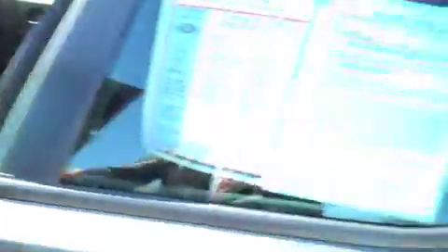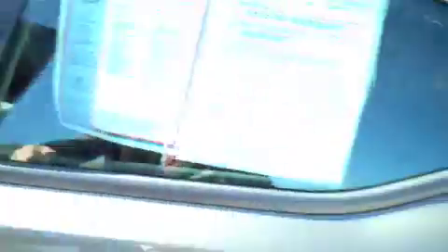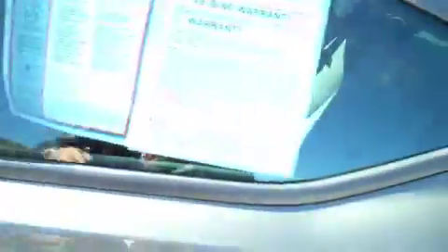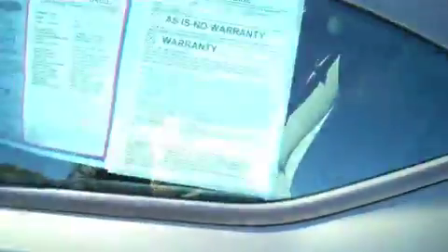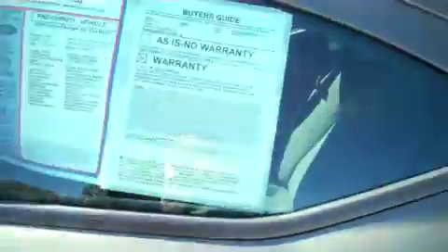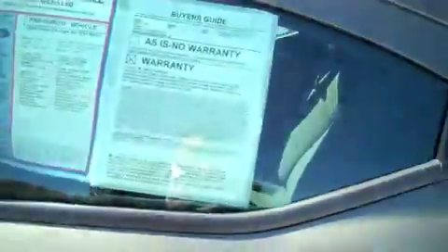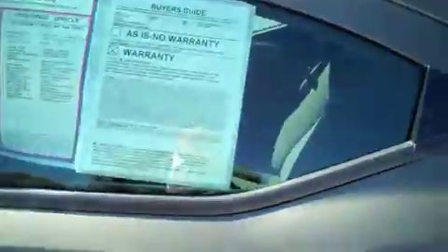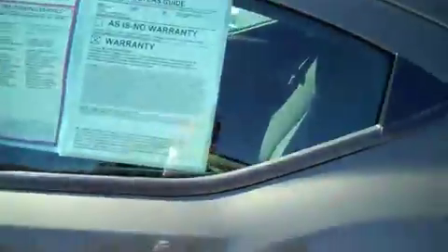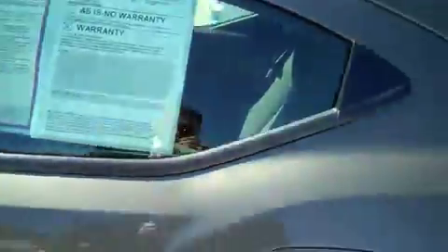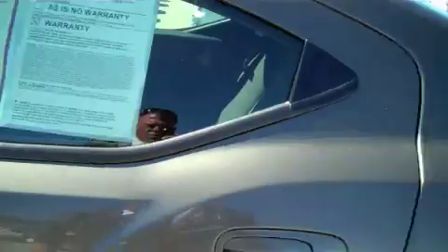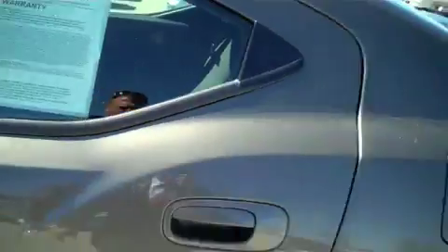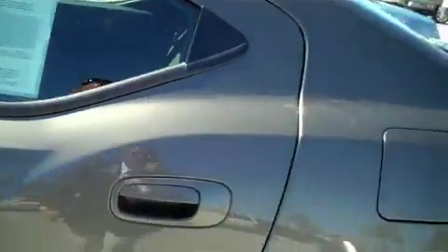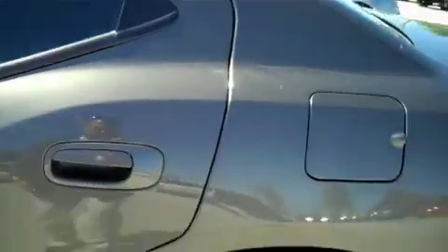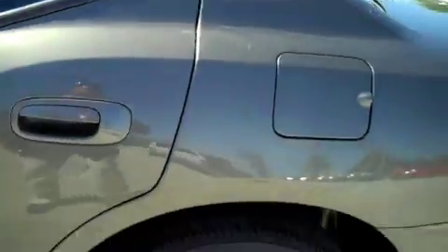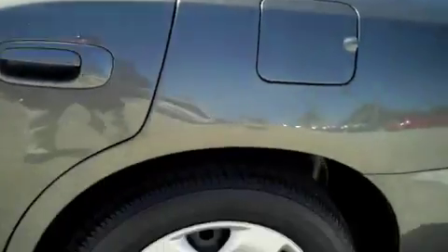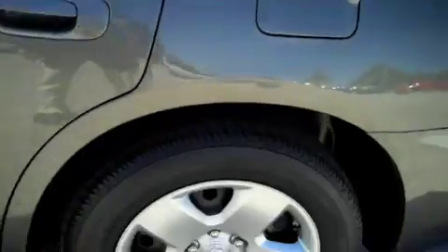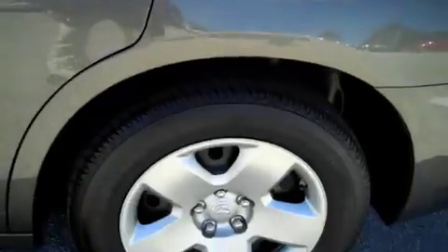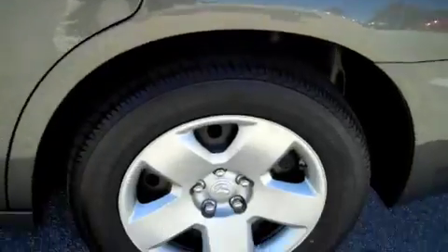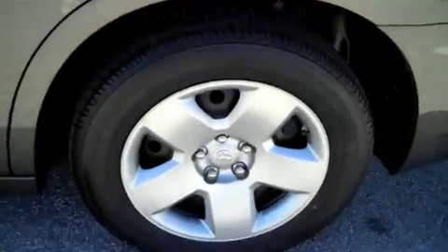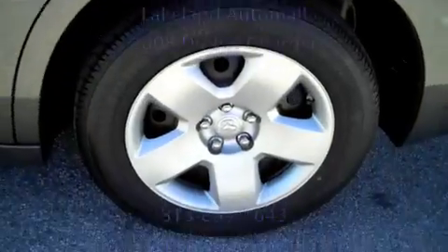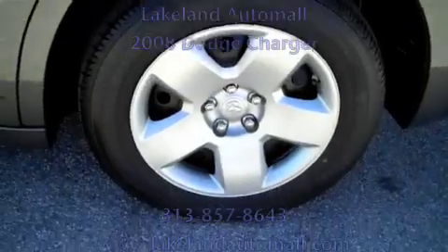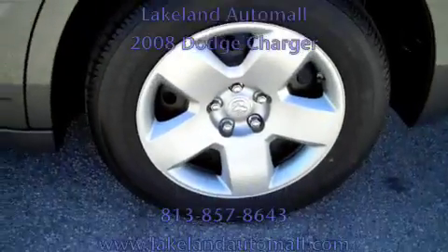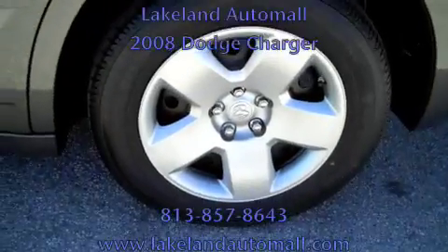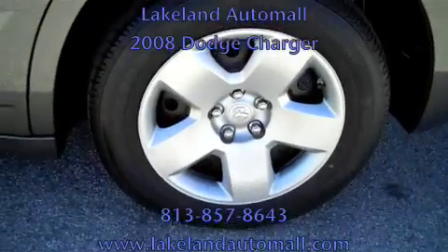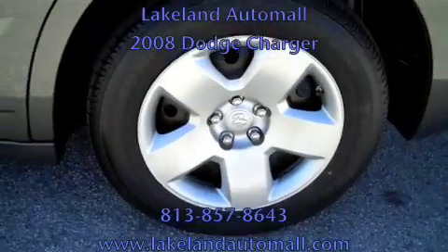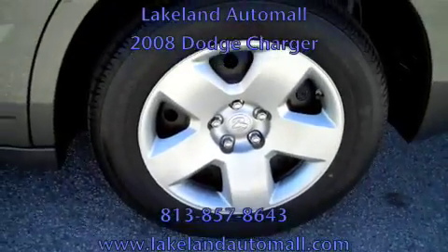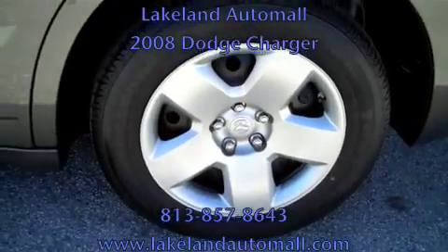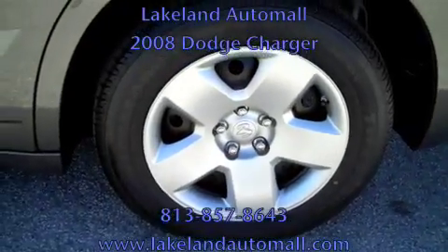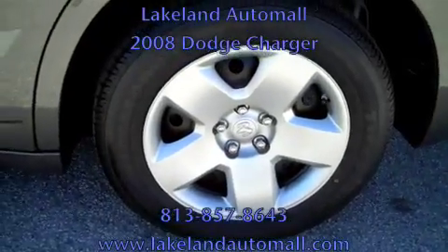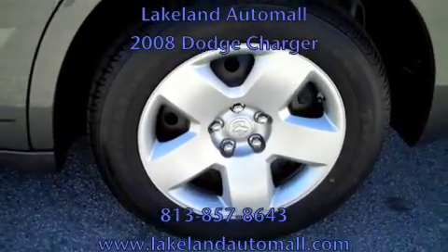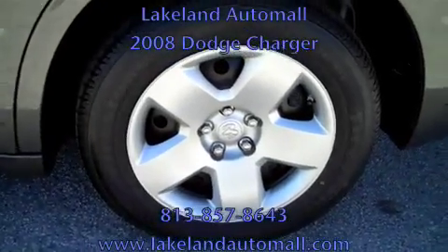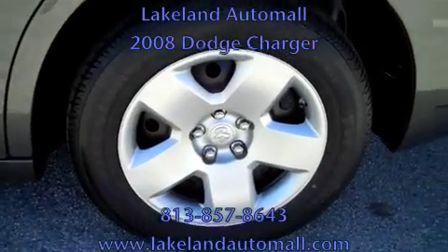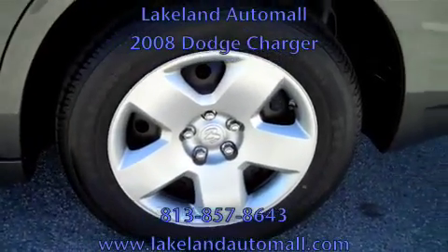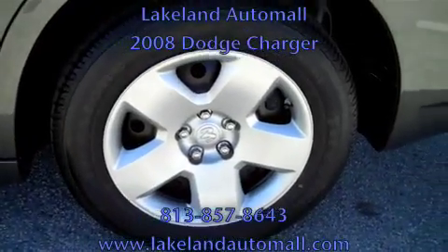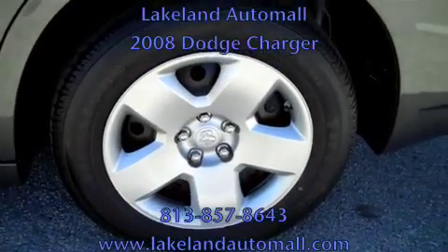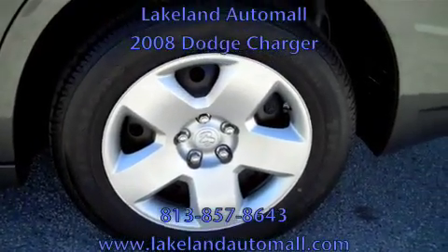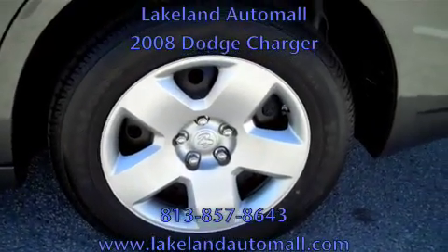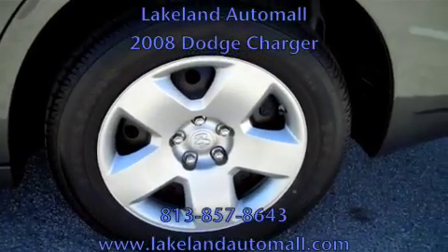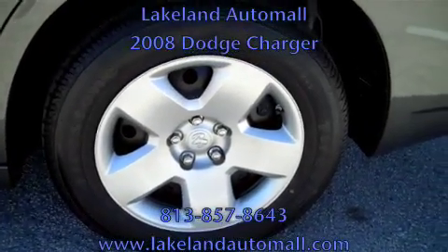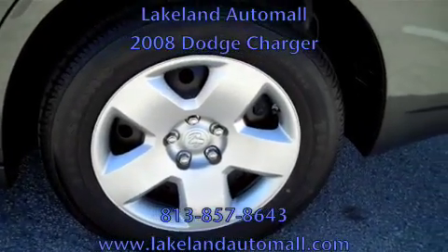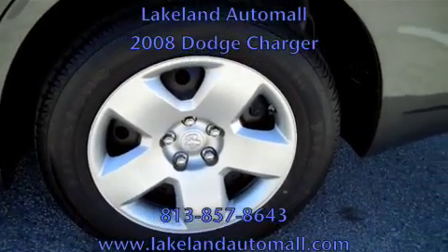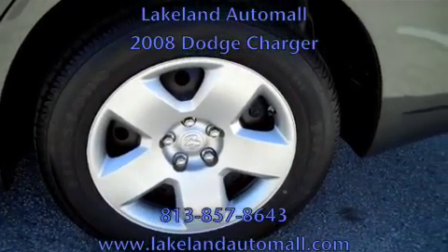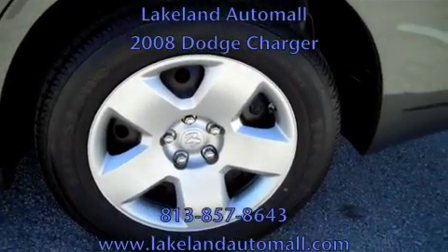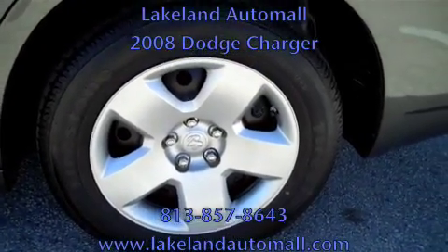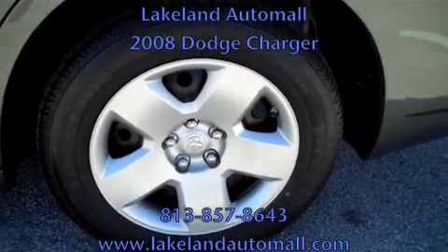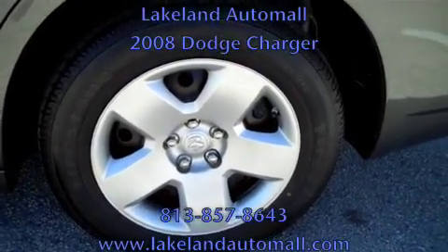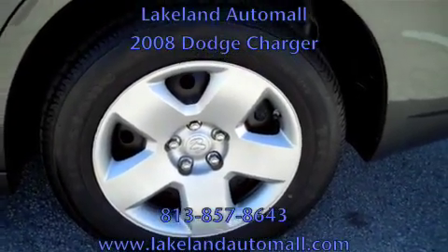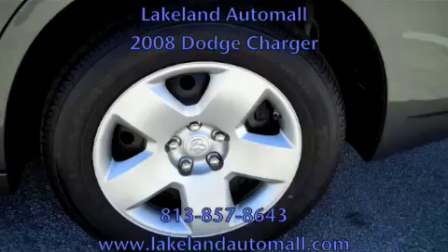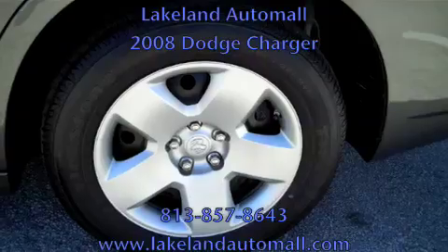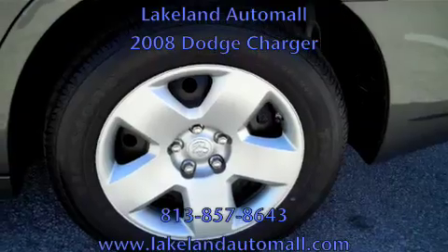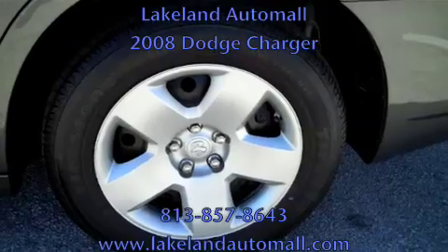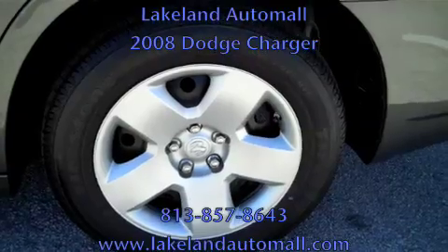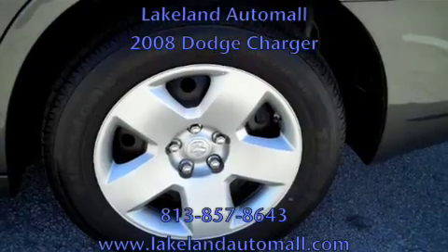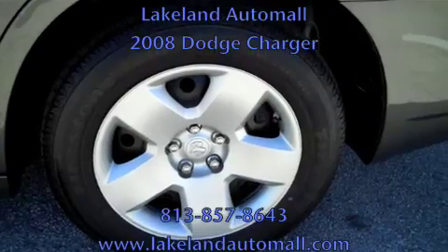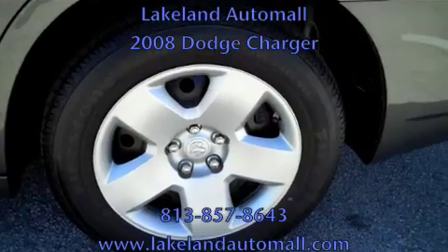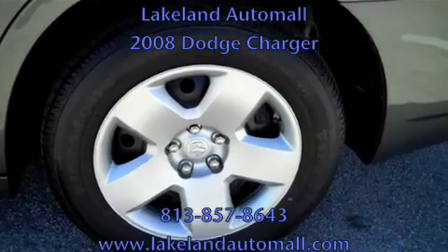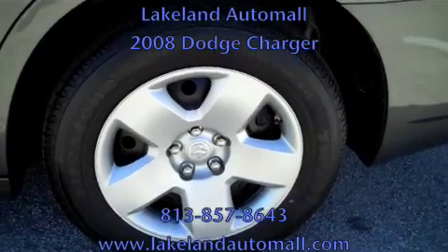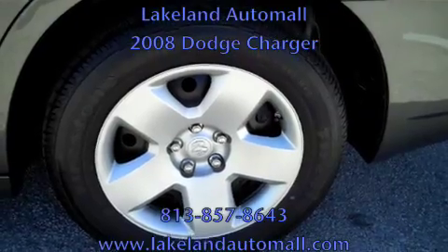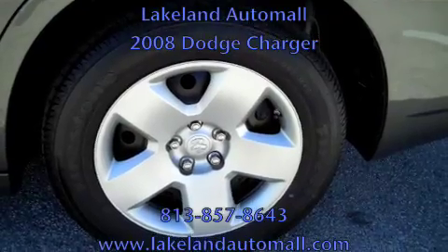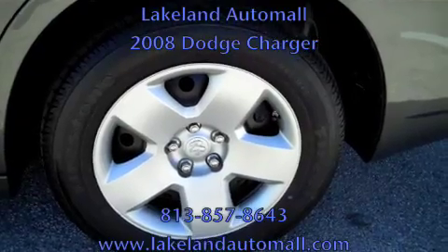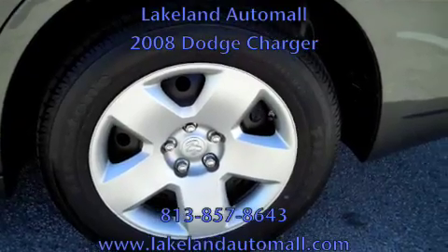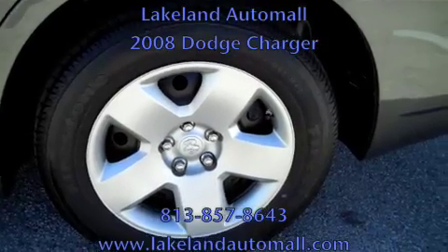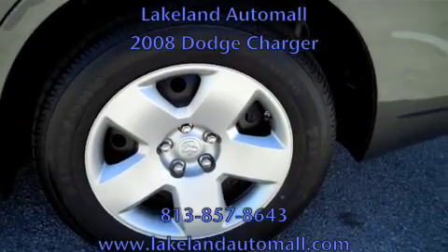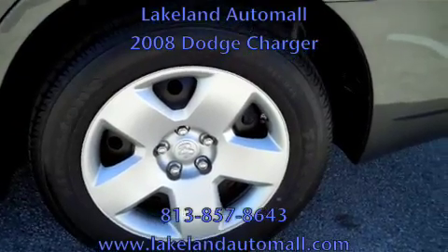Bridgestone rubber — gorgeous, good tread all the way around this vehicle. Bridgestone tires.